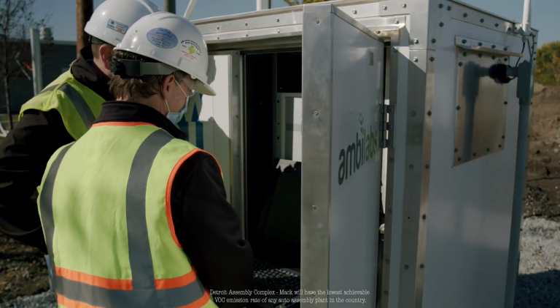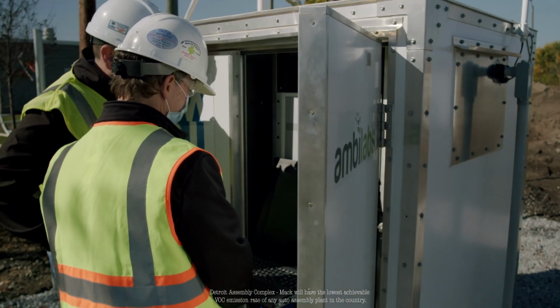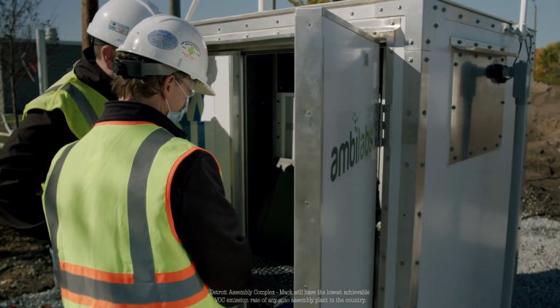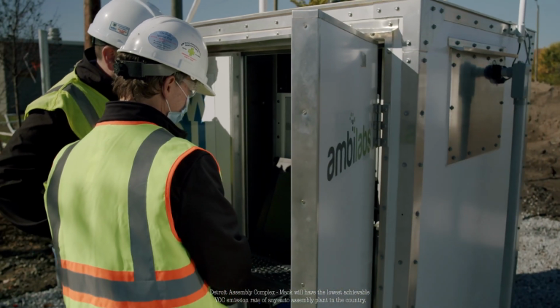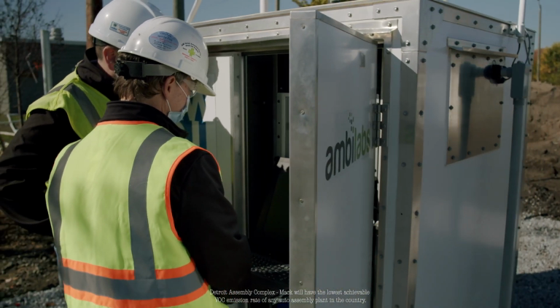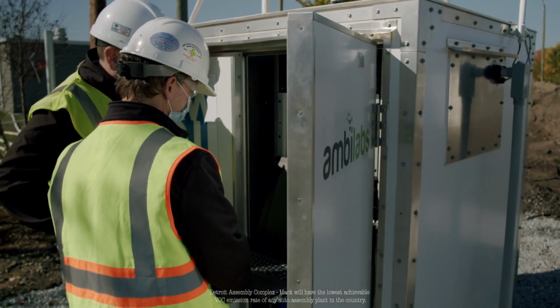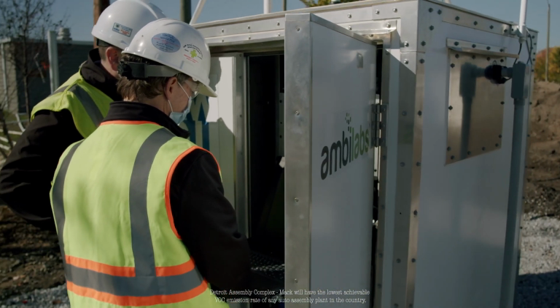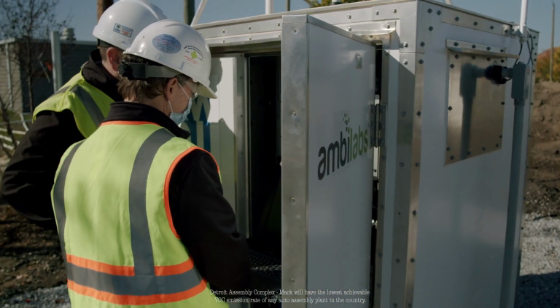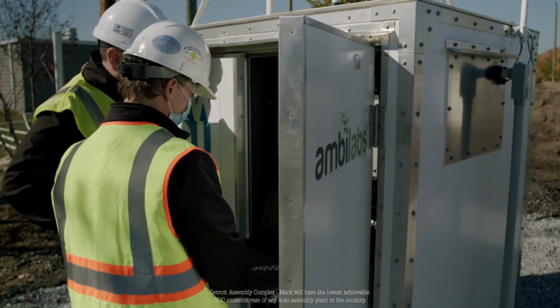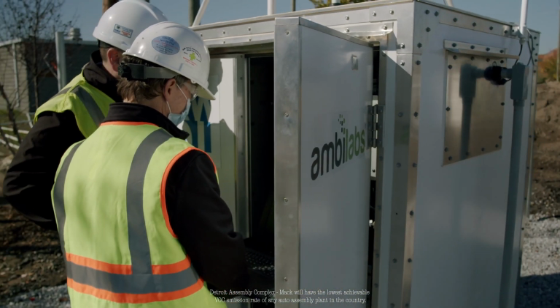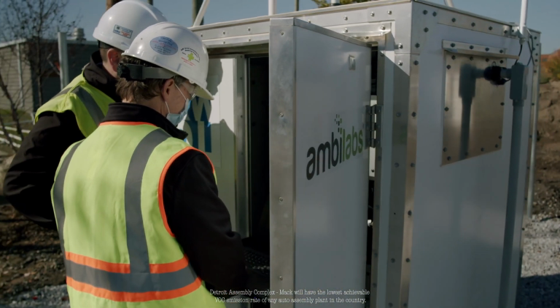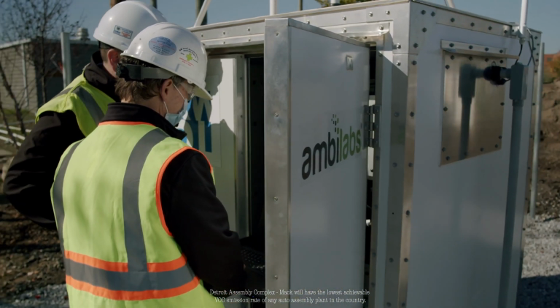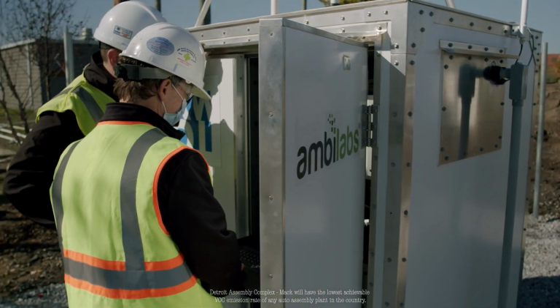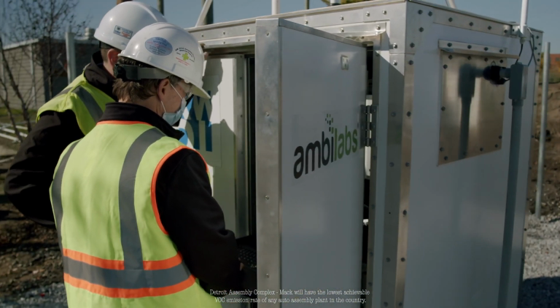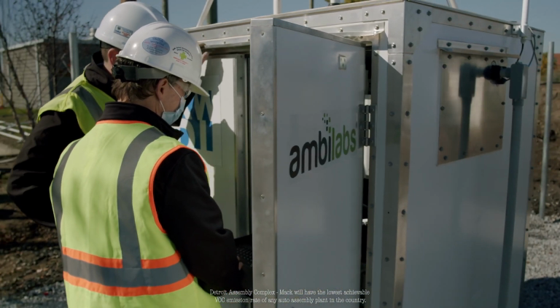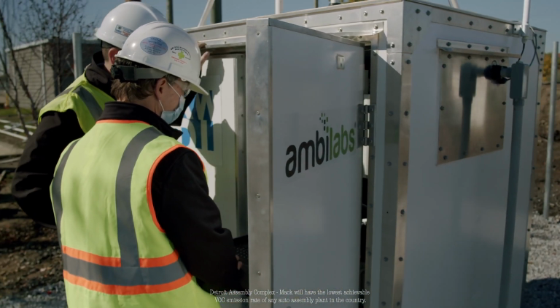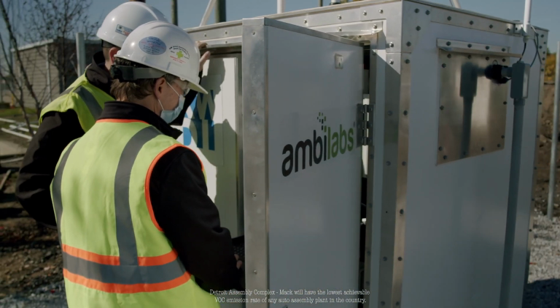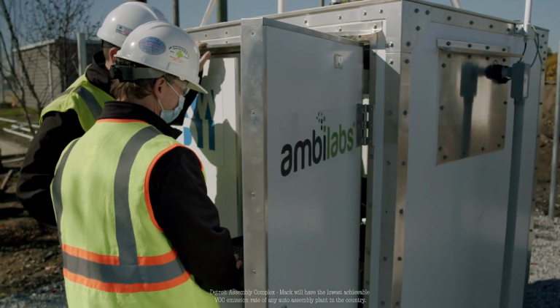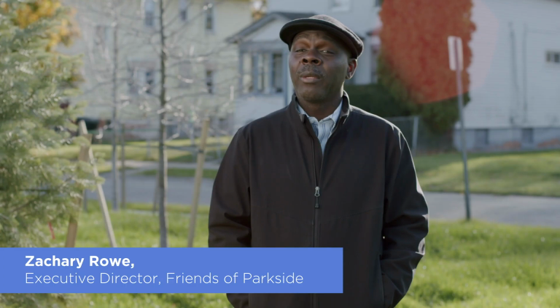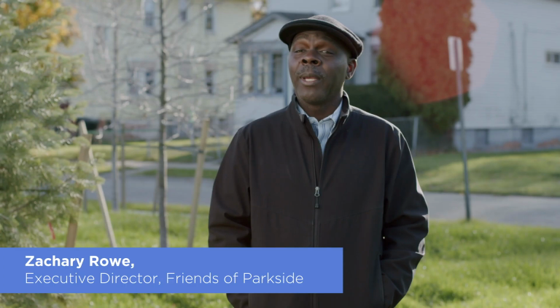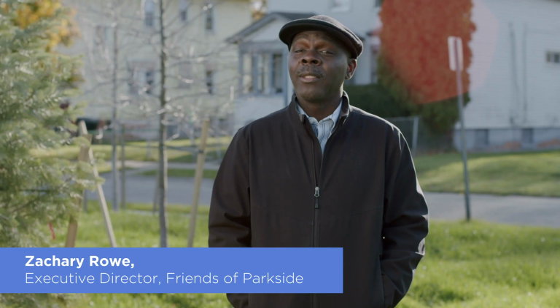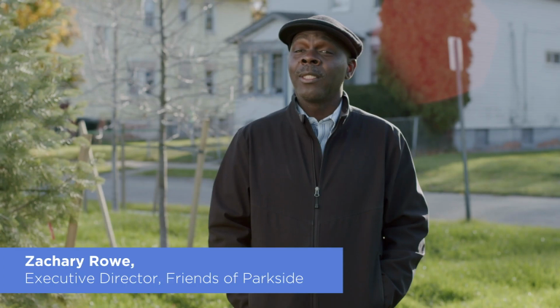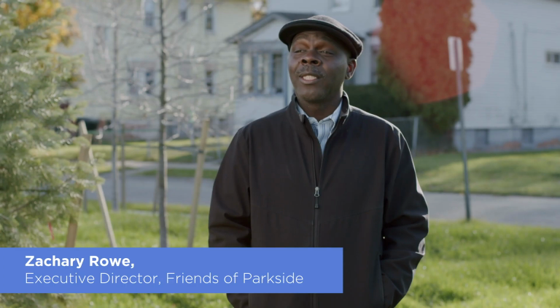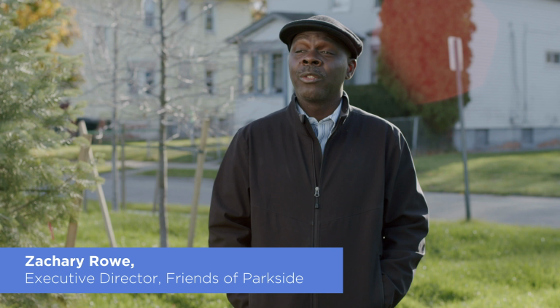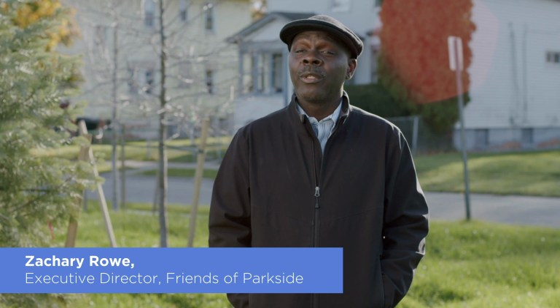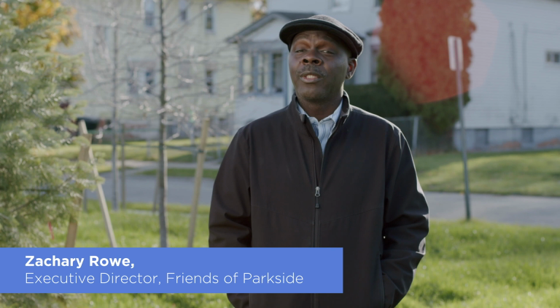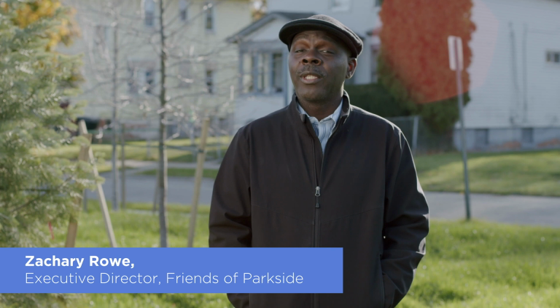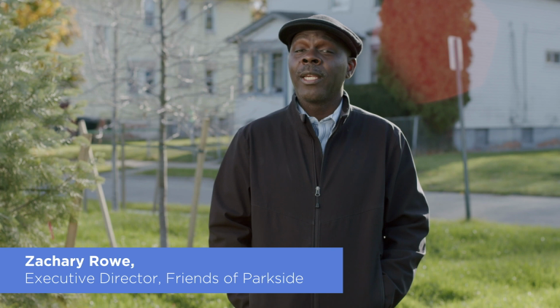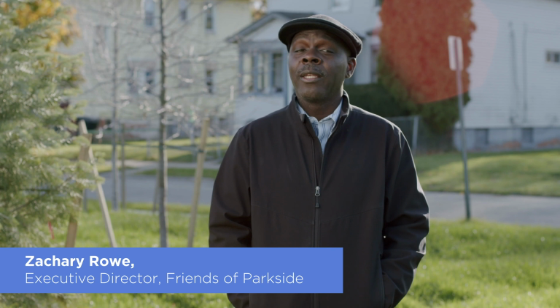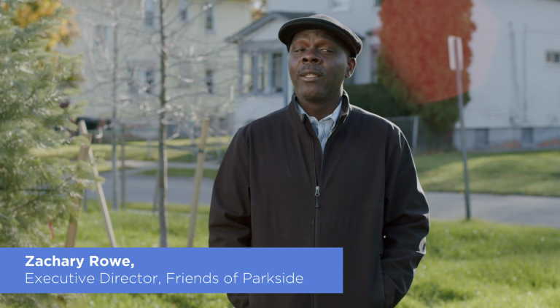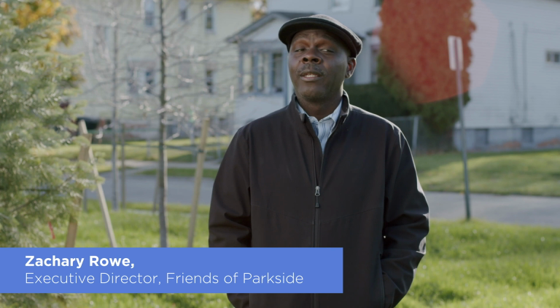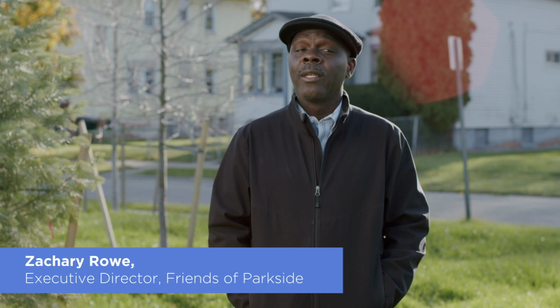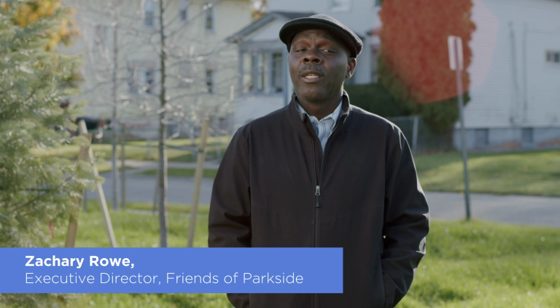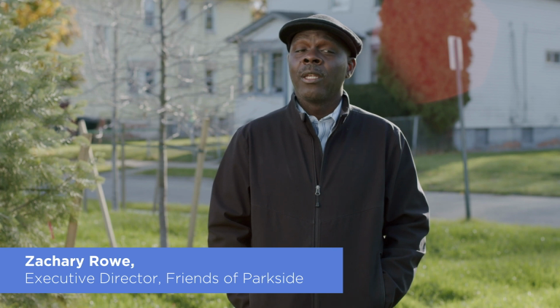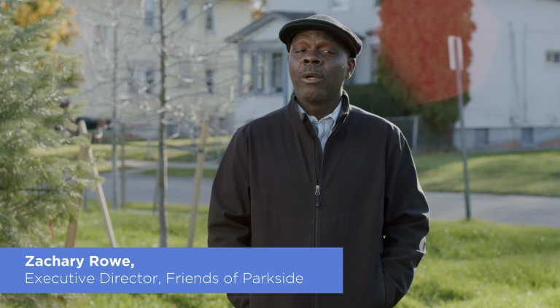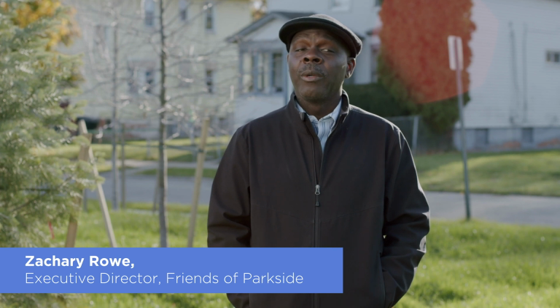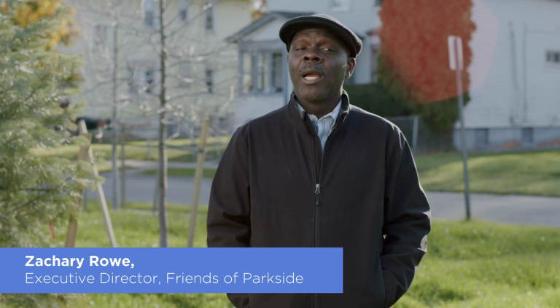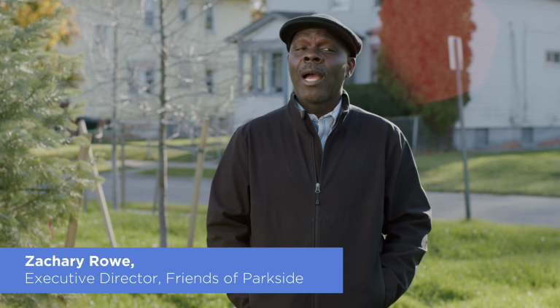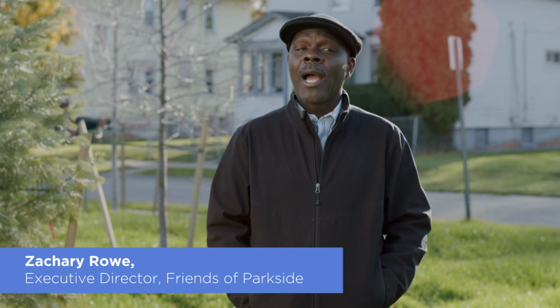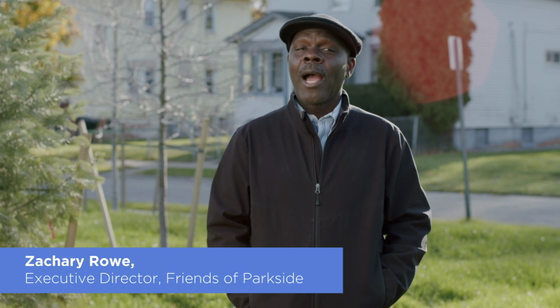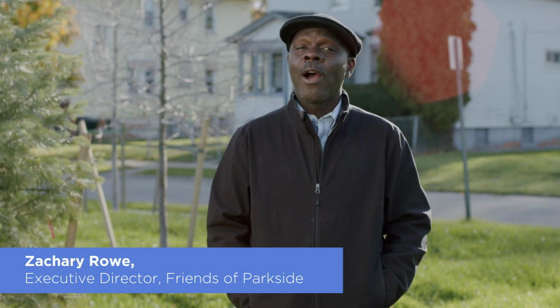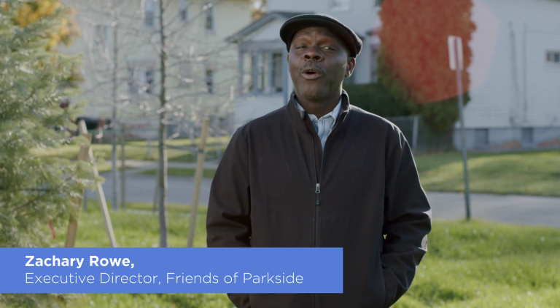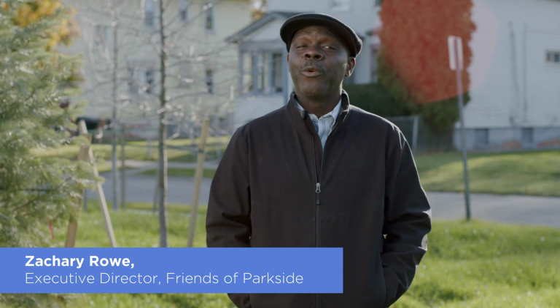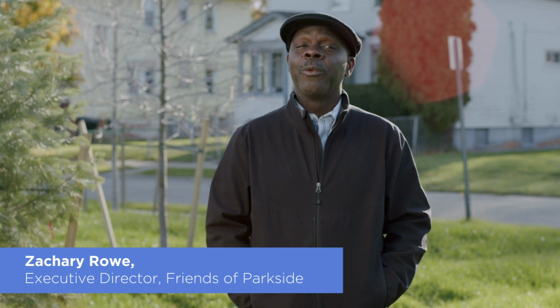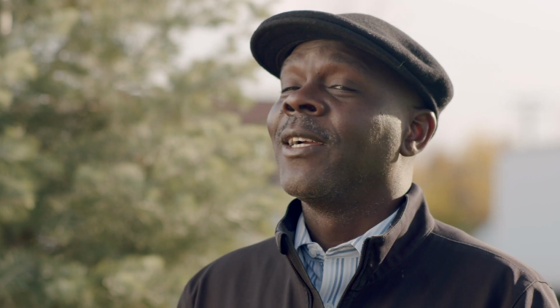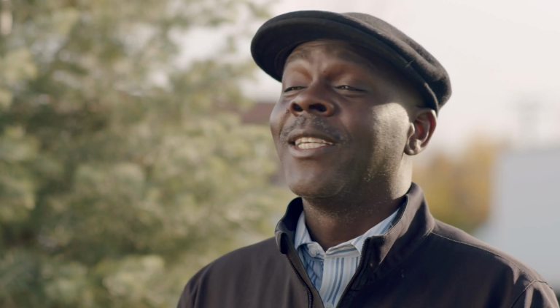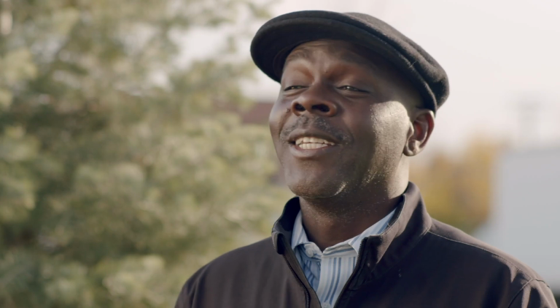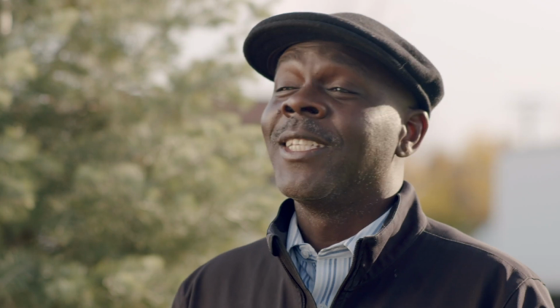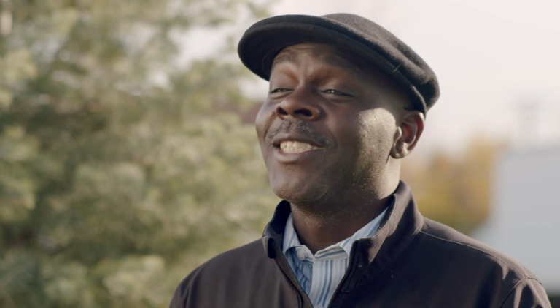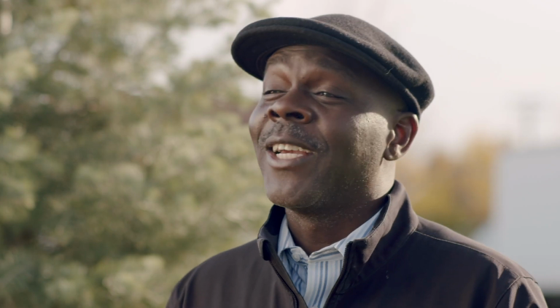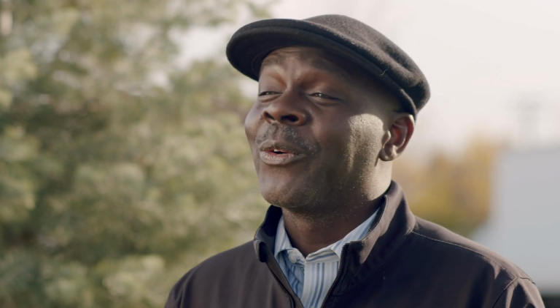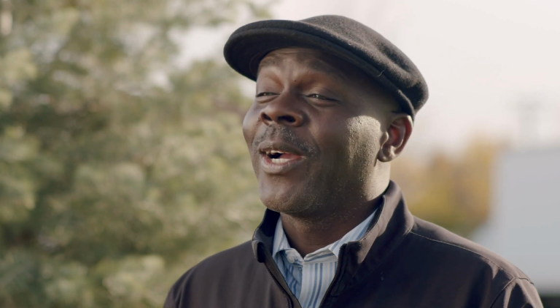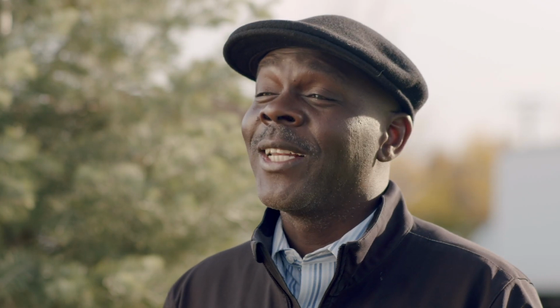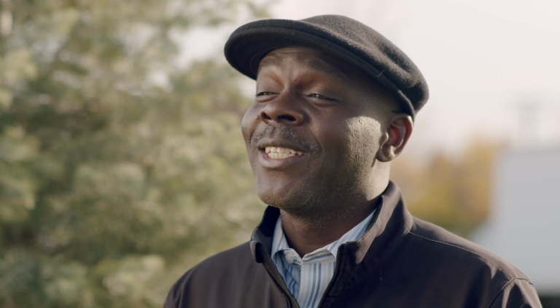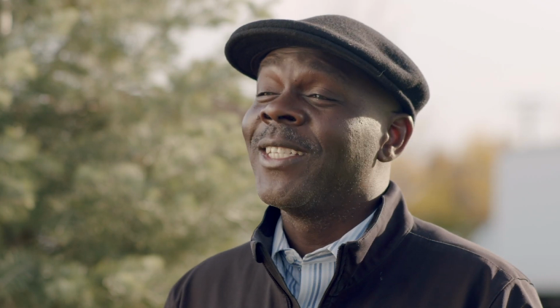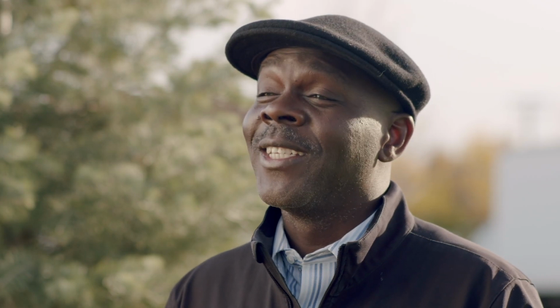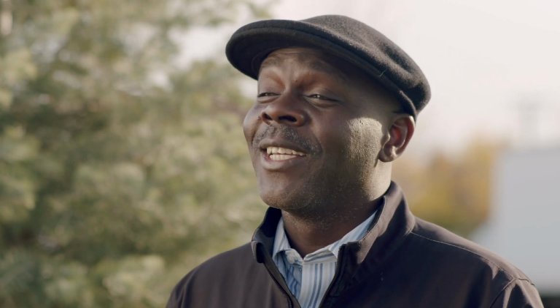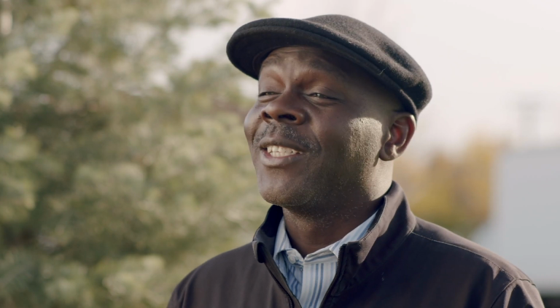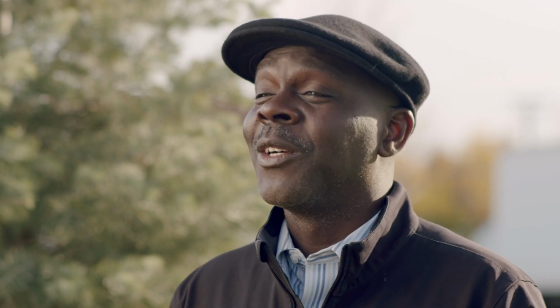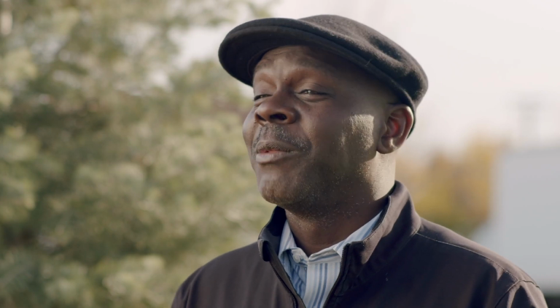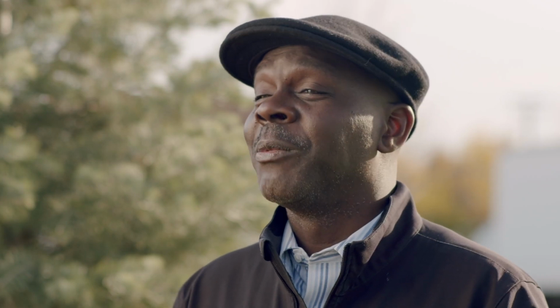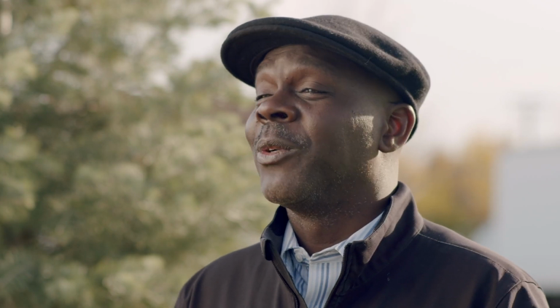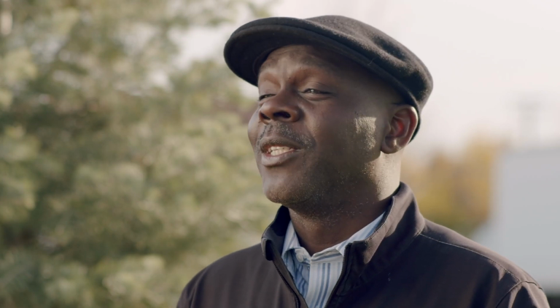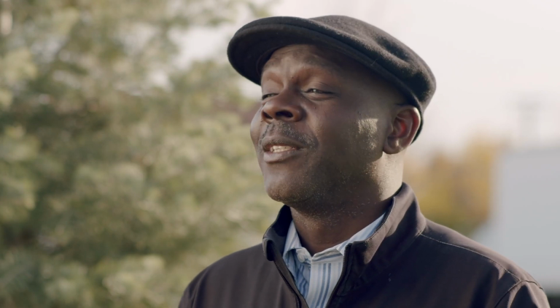Just having access to that data on a regular basis to sort of say how good the air quality is — that's going to be important.